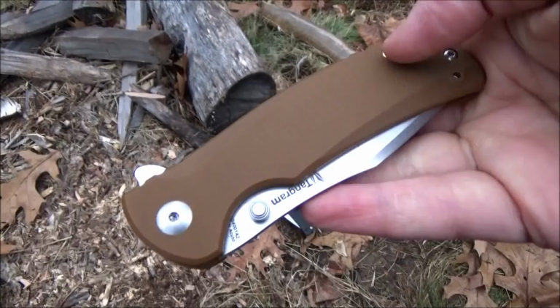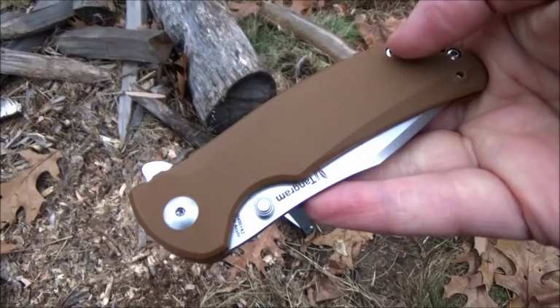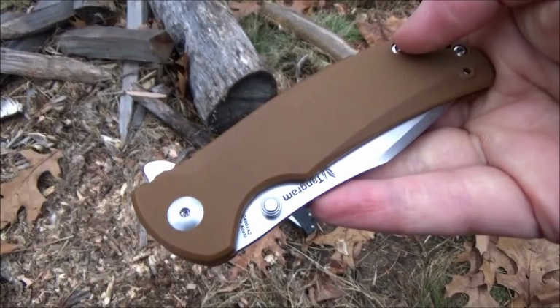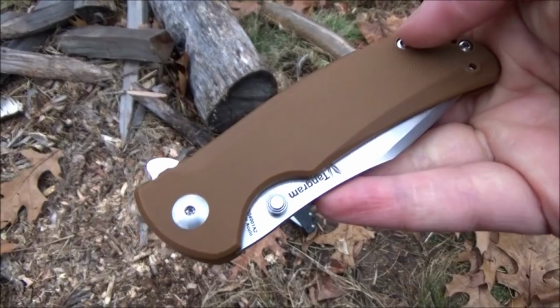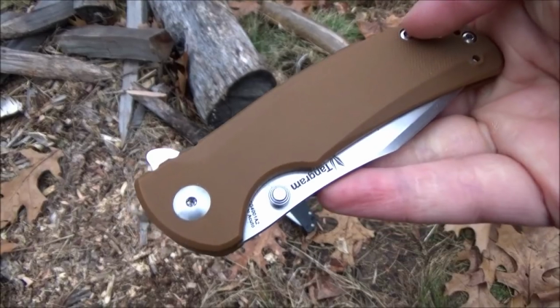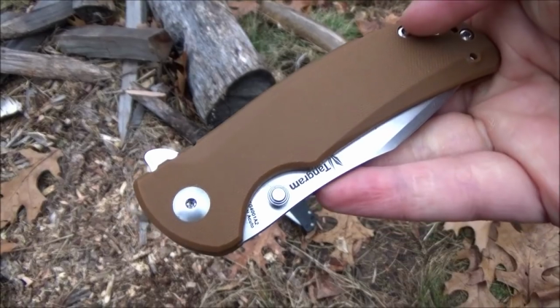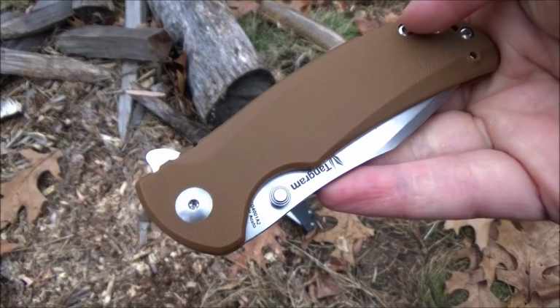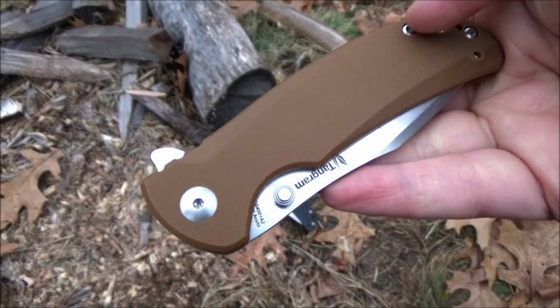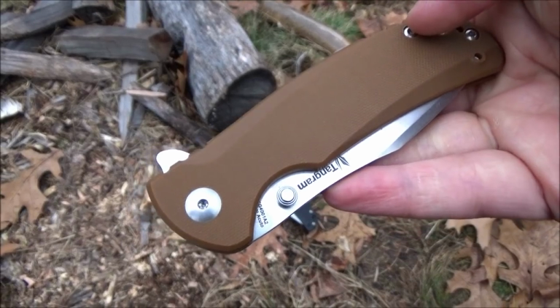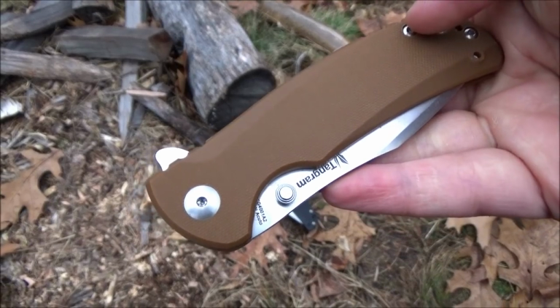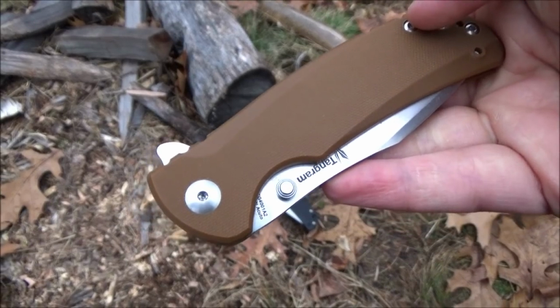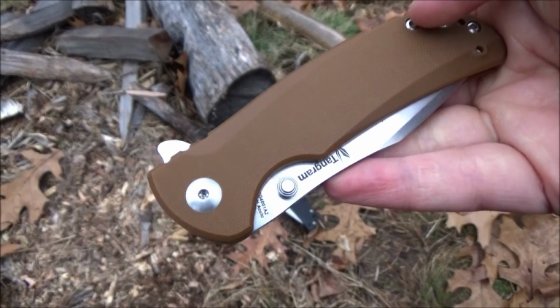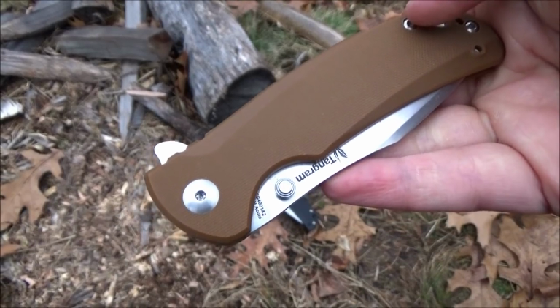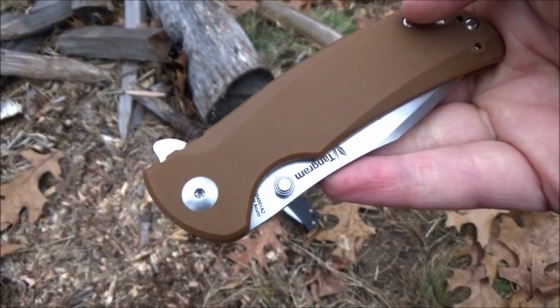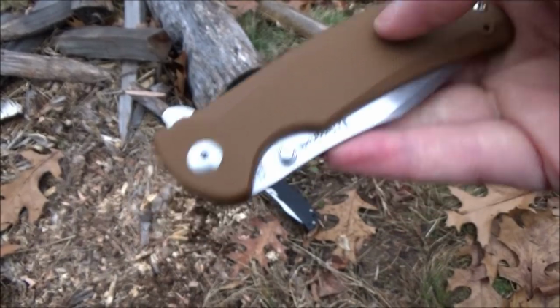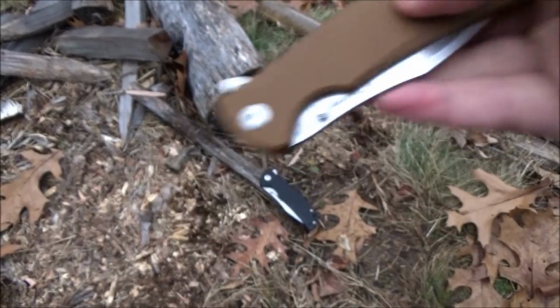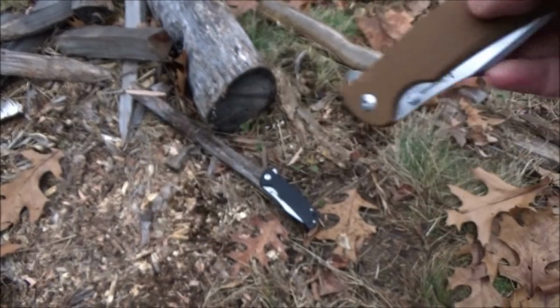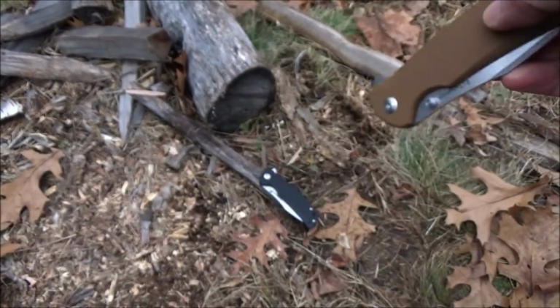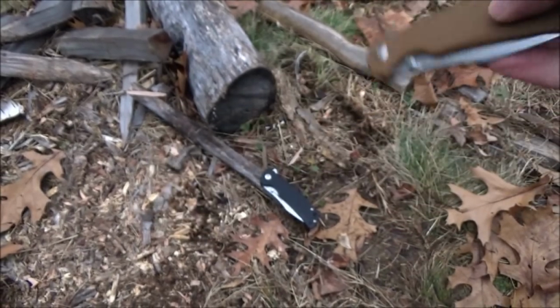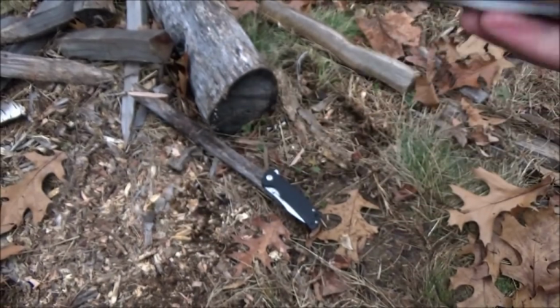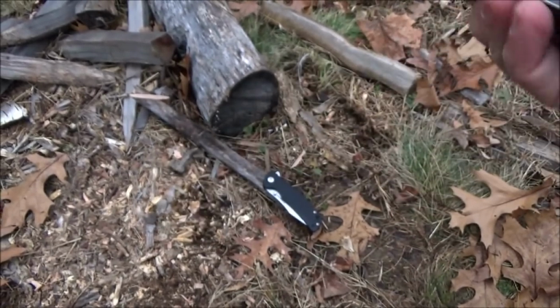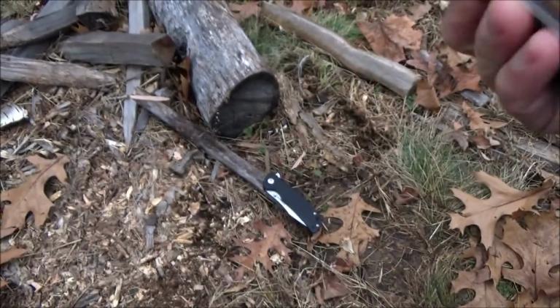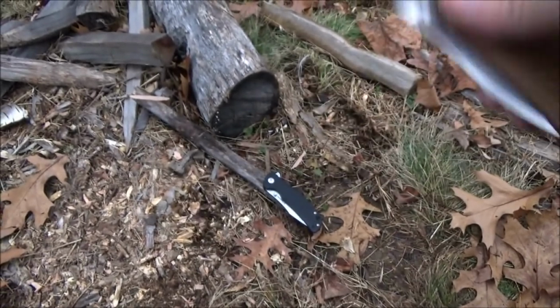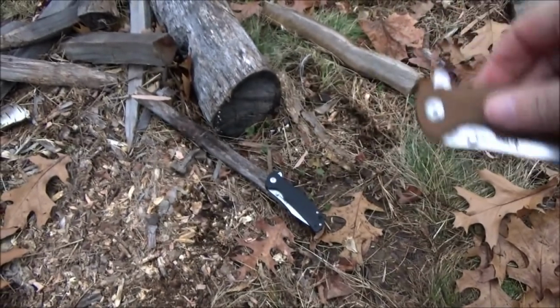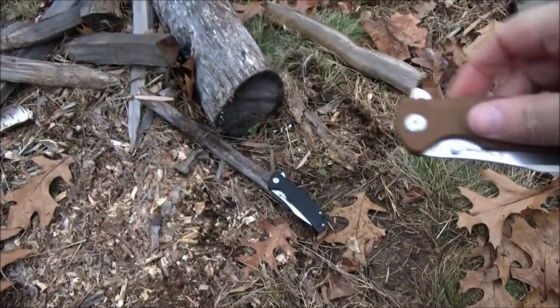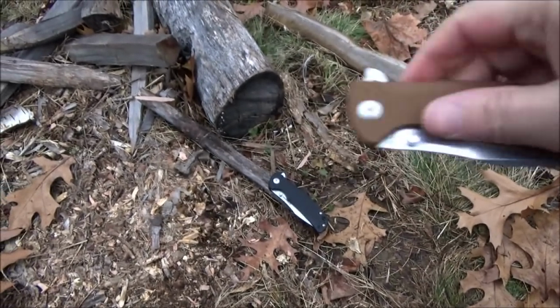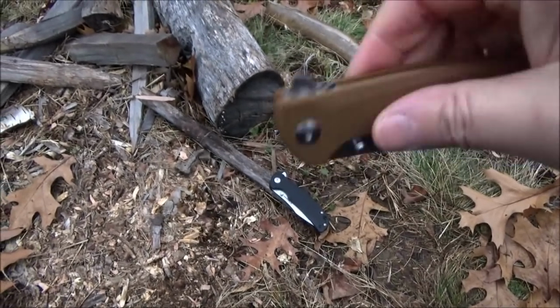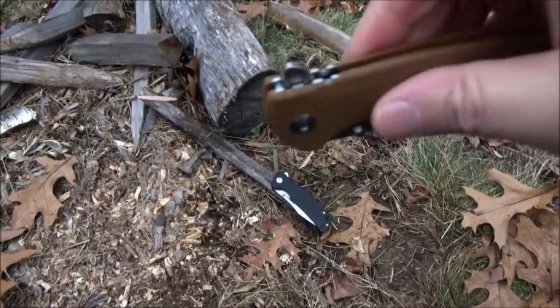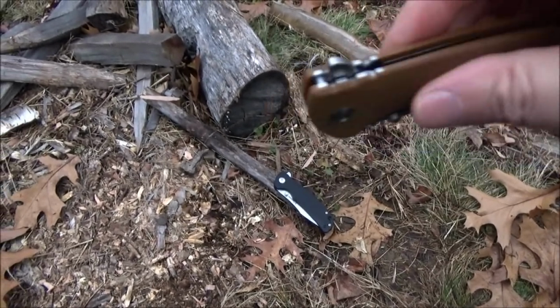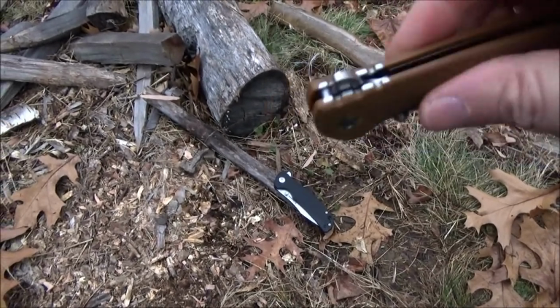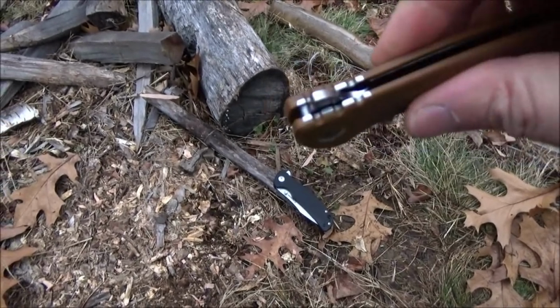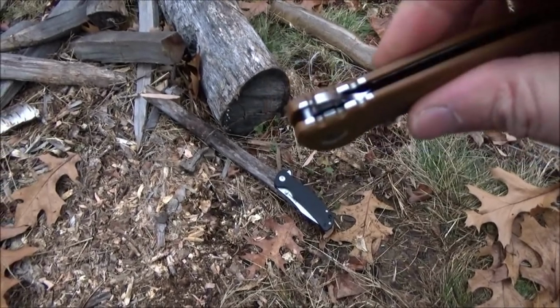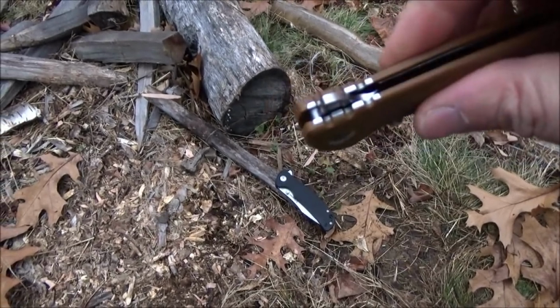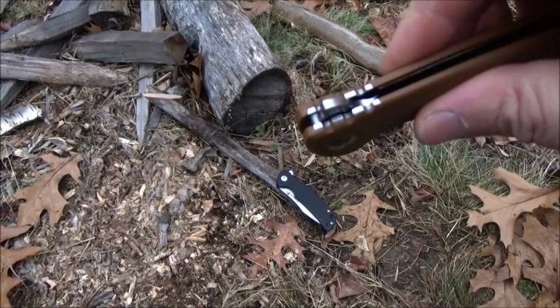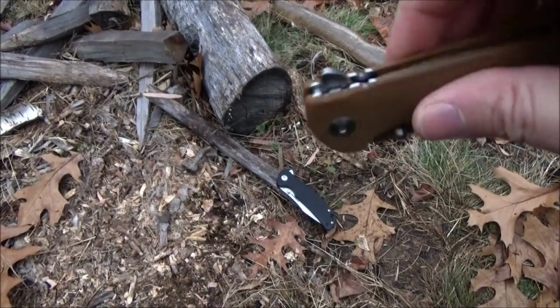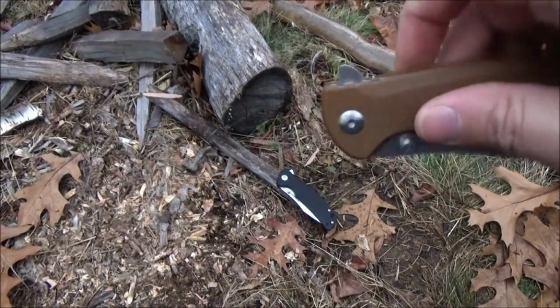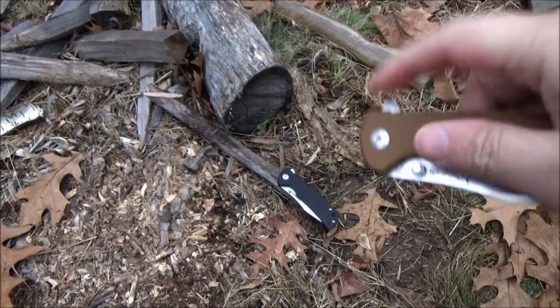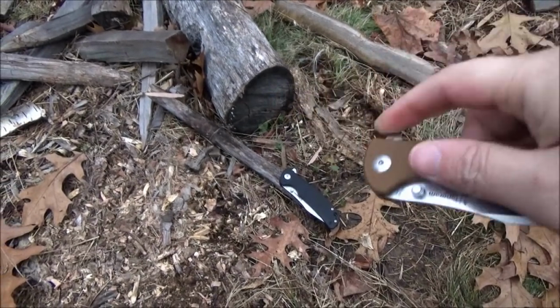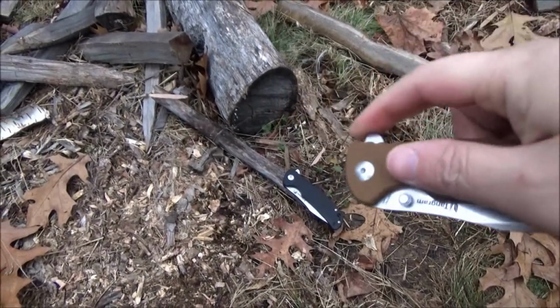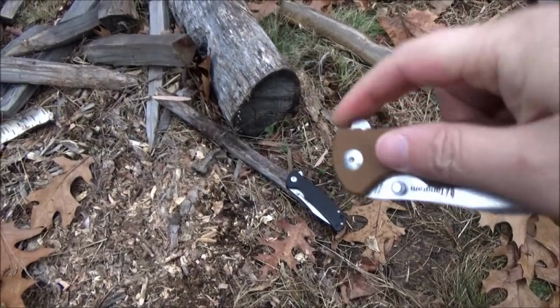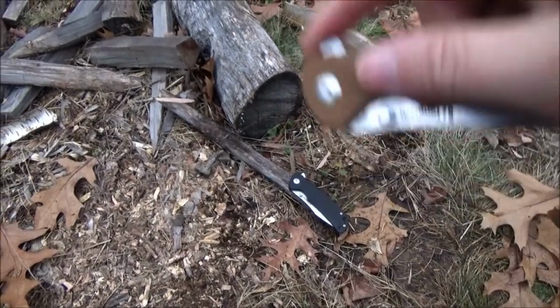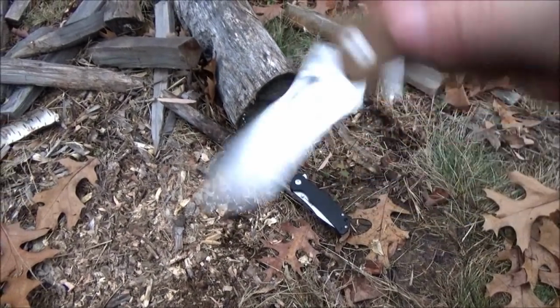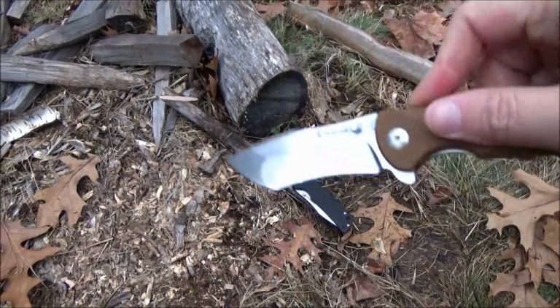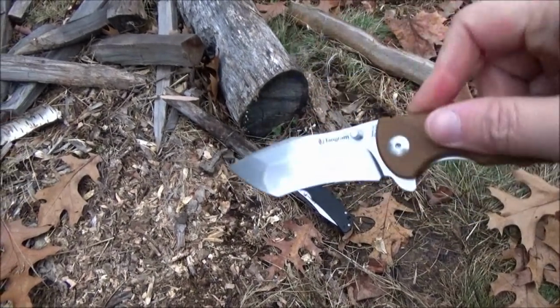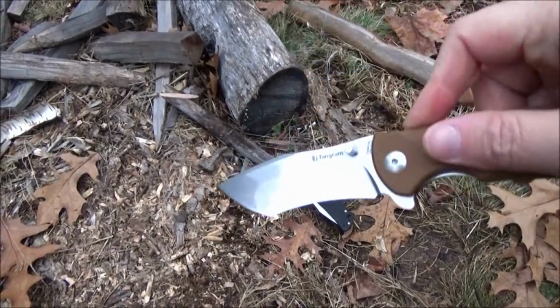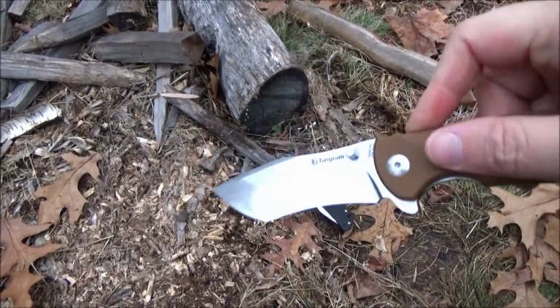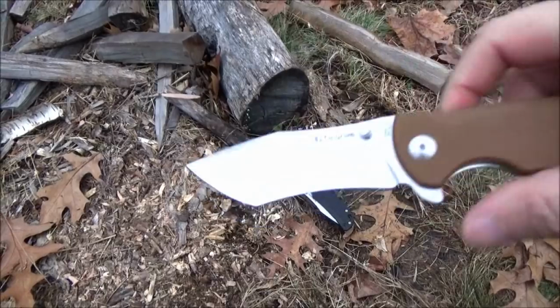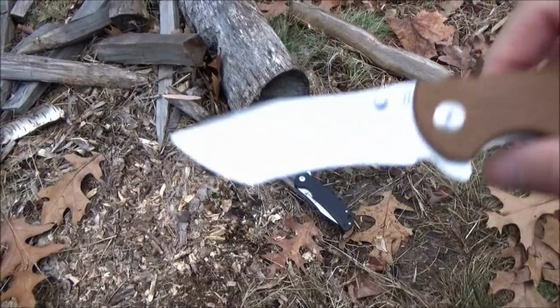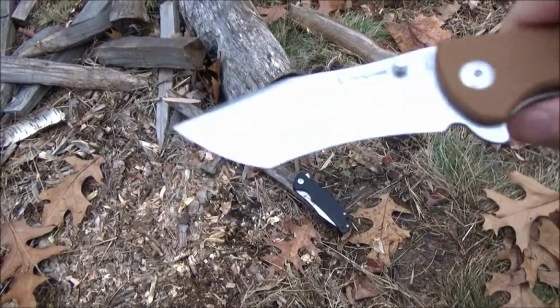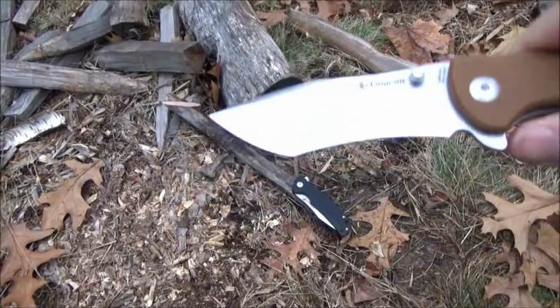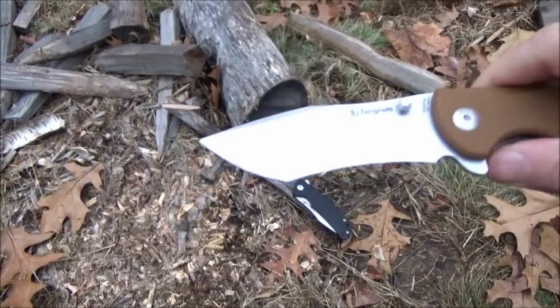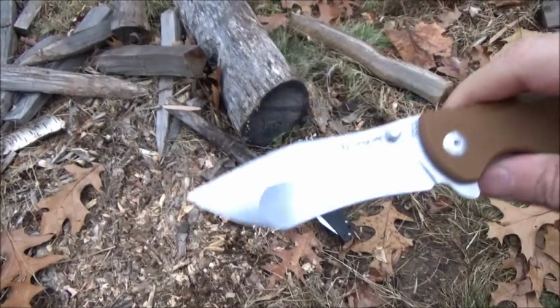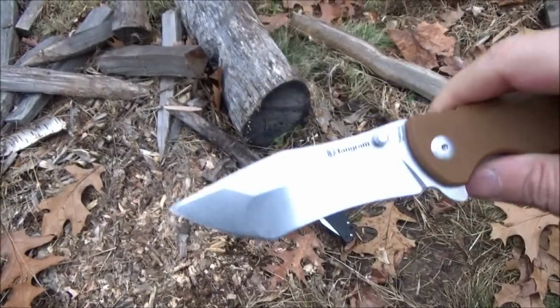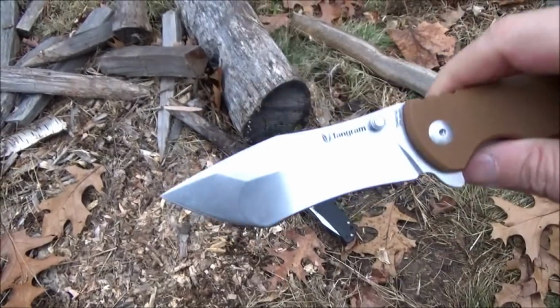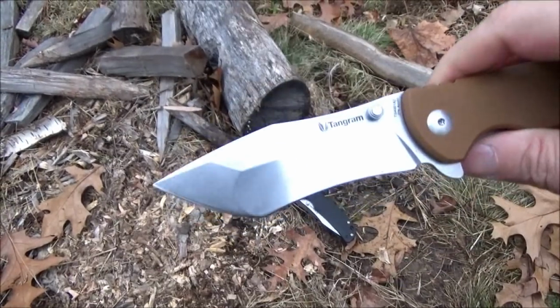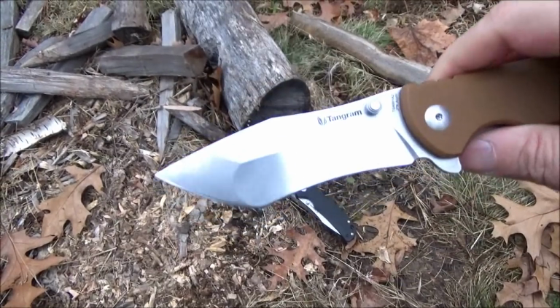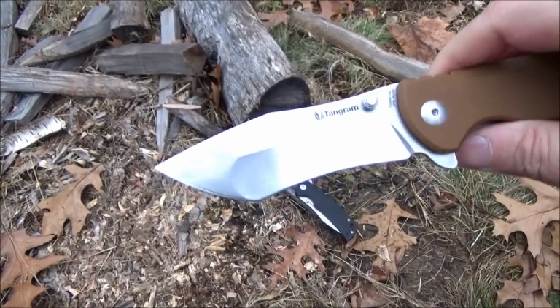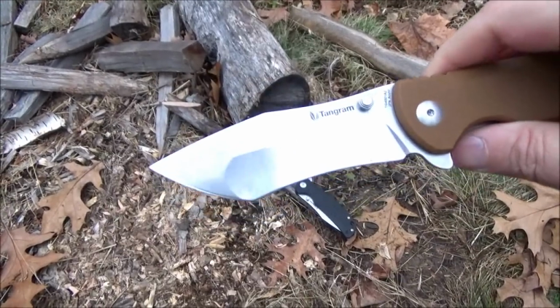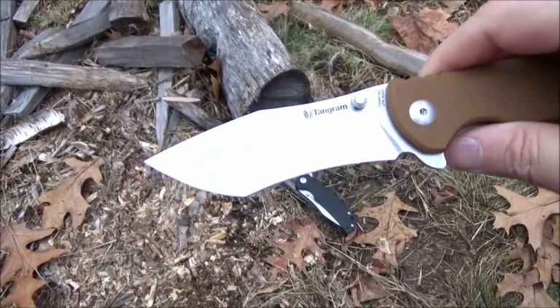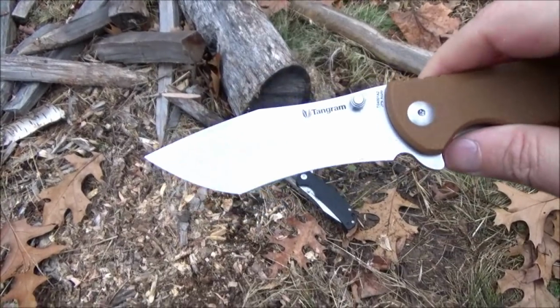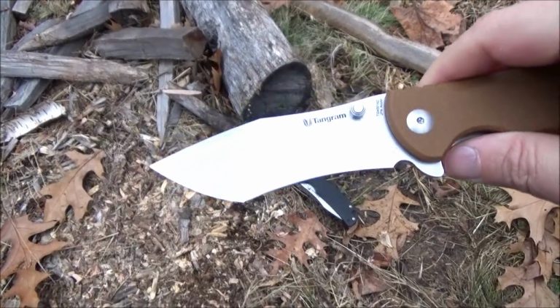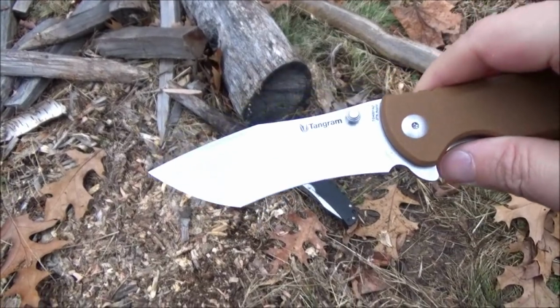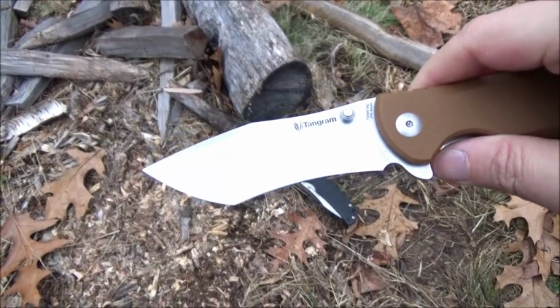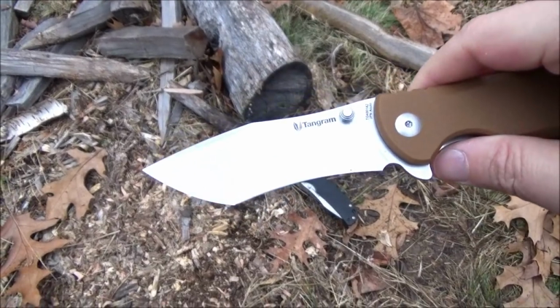Hey, what's up, YouTube? Welcome to my review of this knife. This is the Tangram Rumble, designed by Kim Ning.